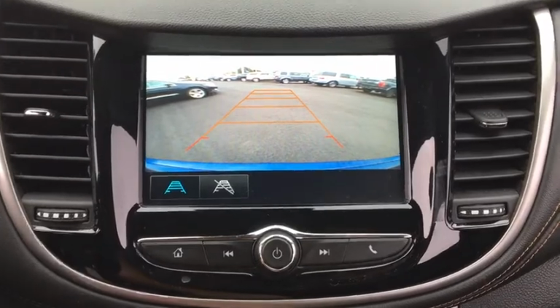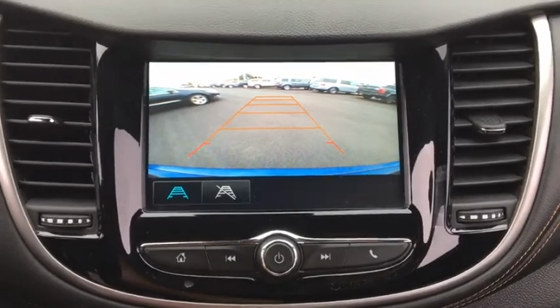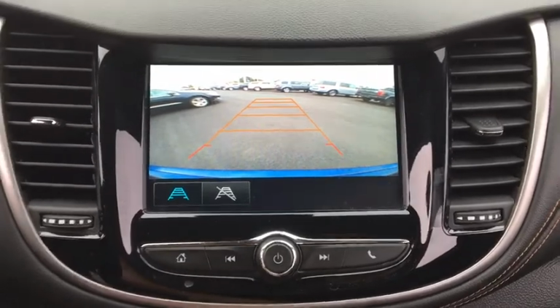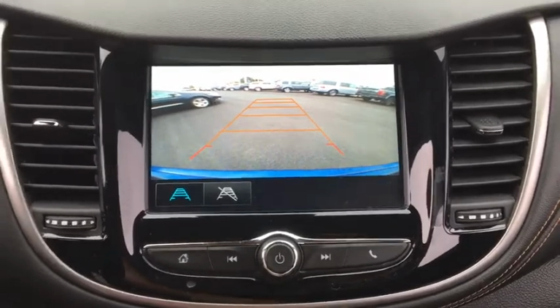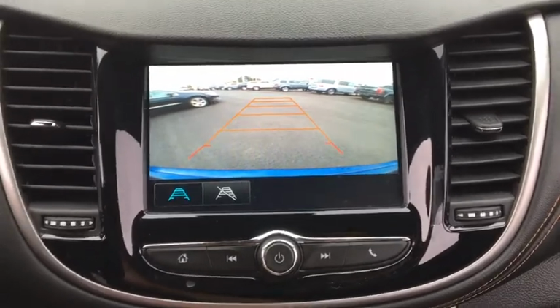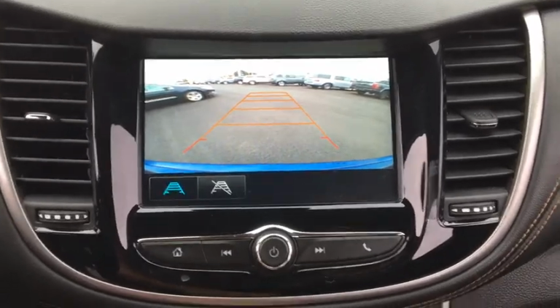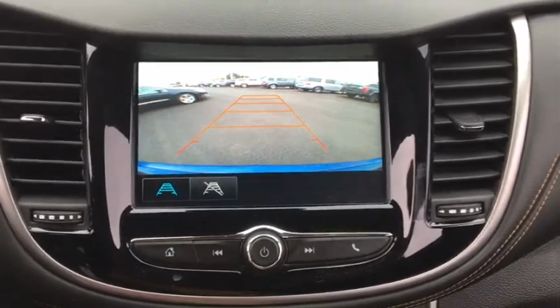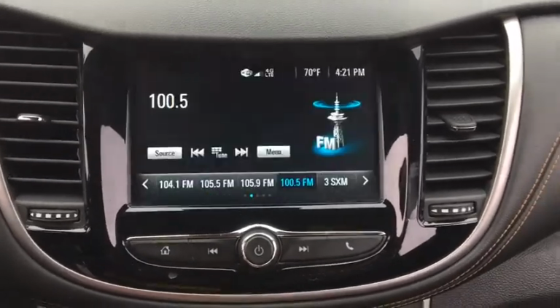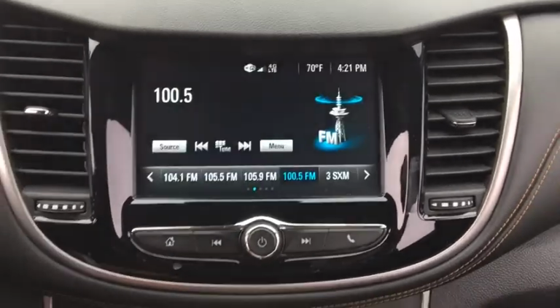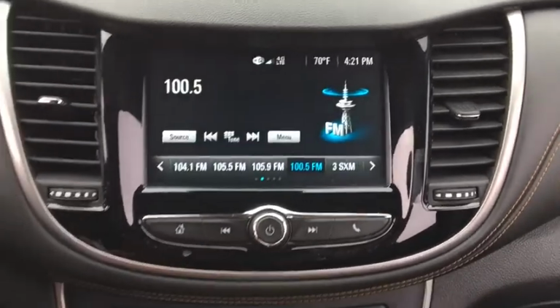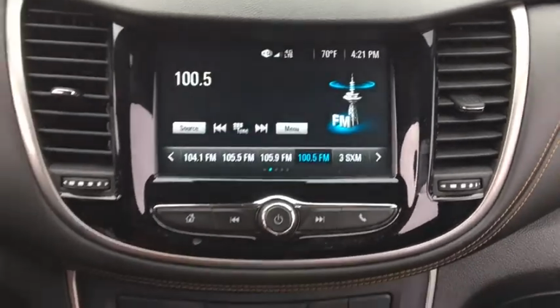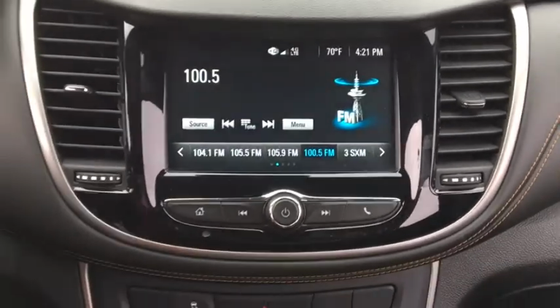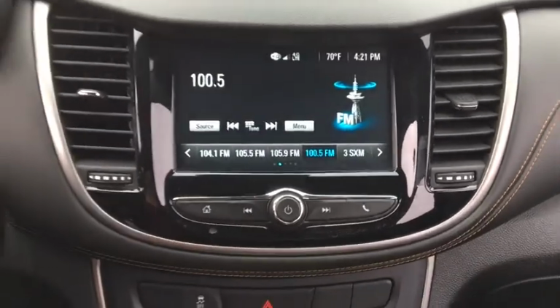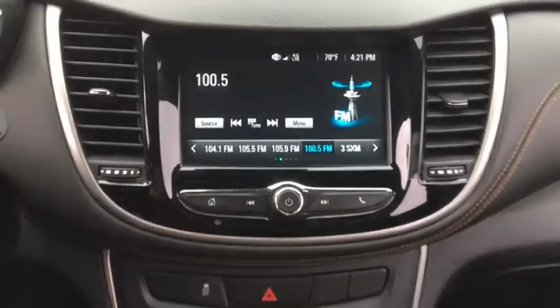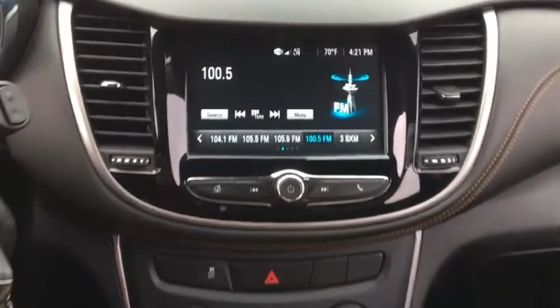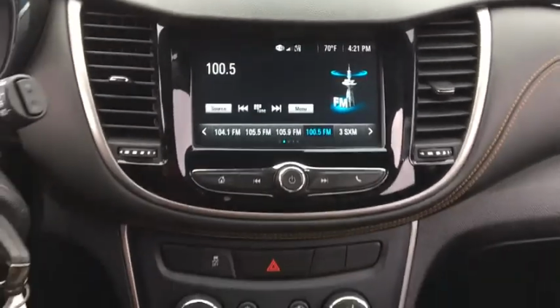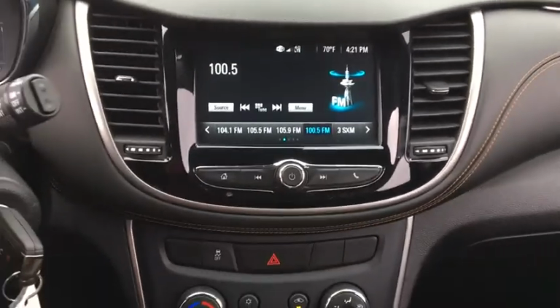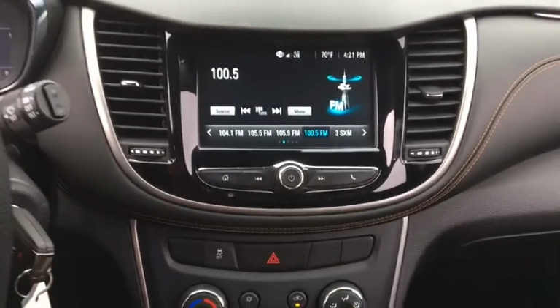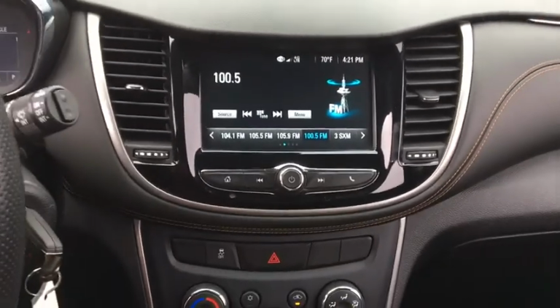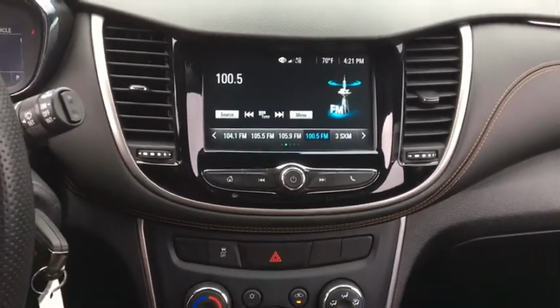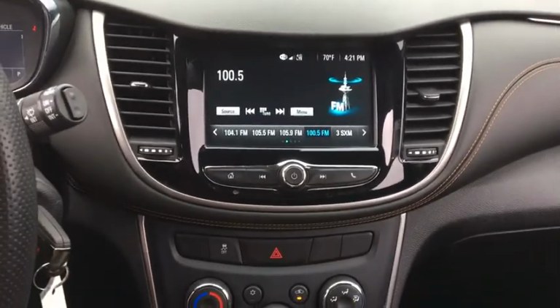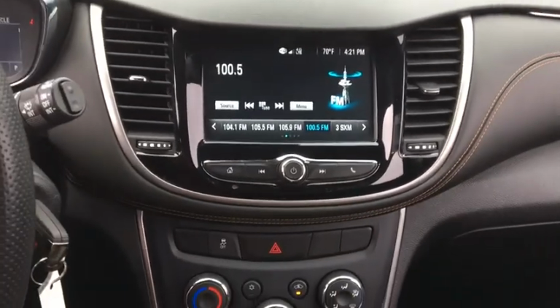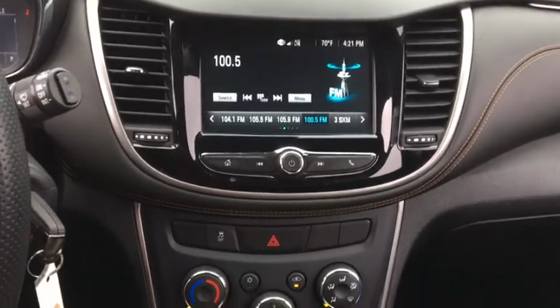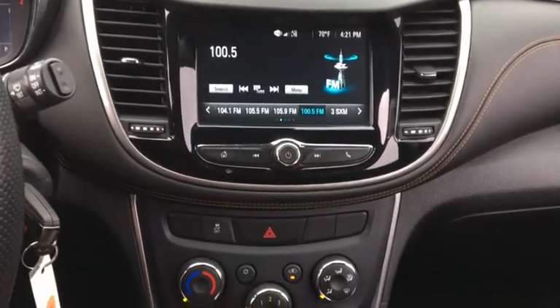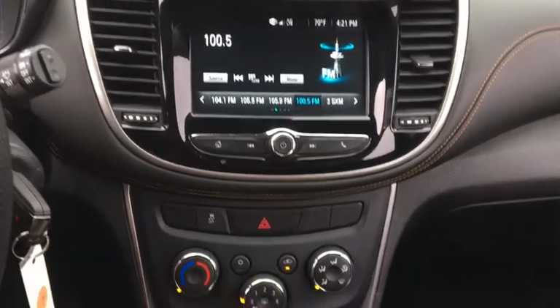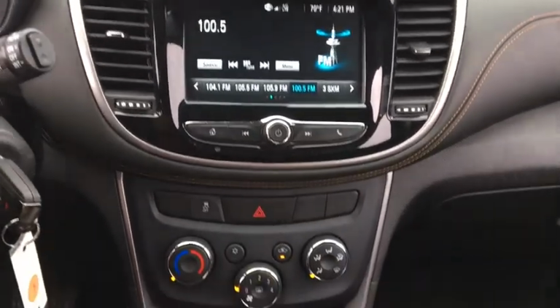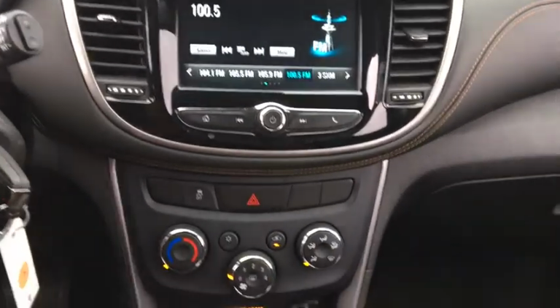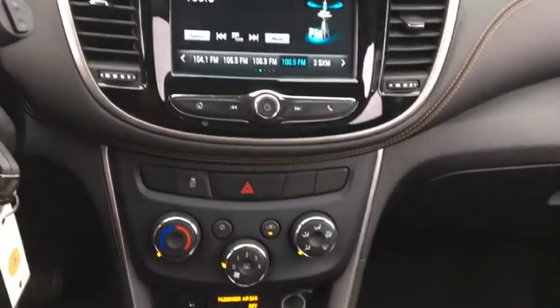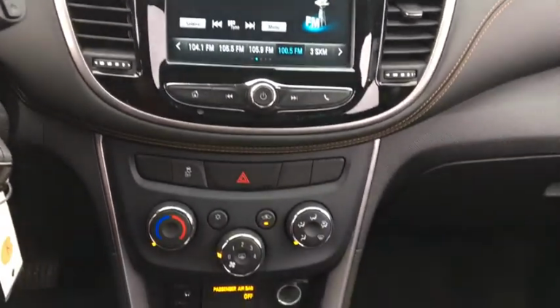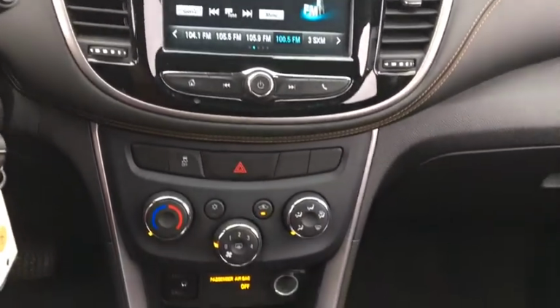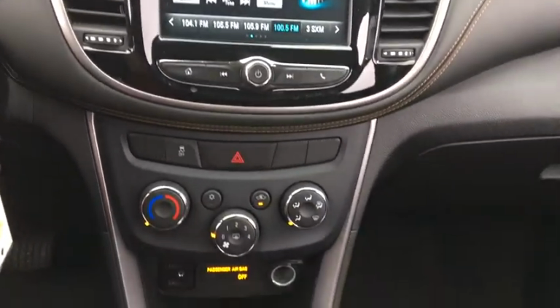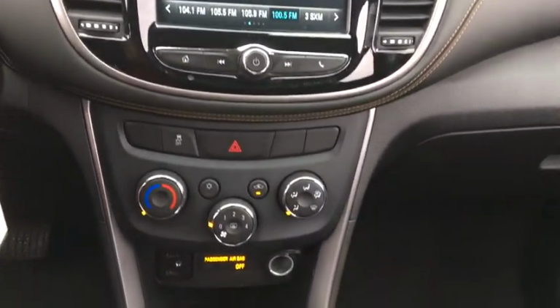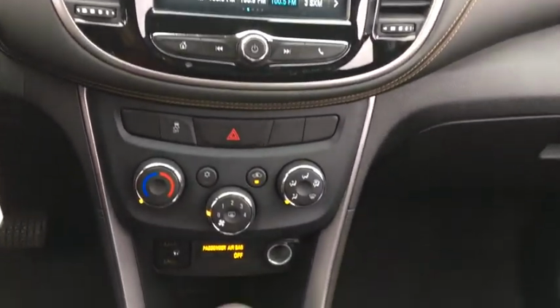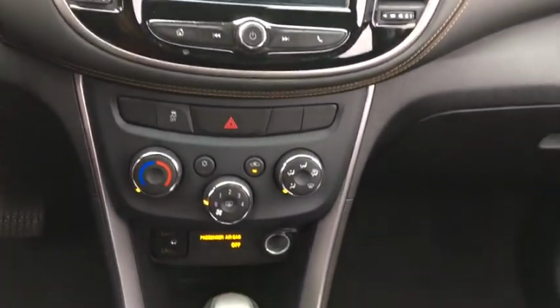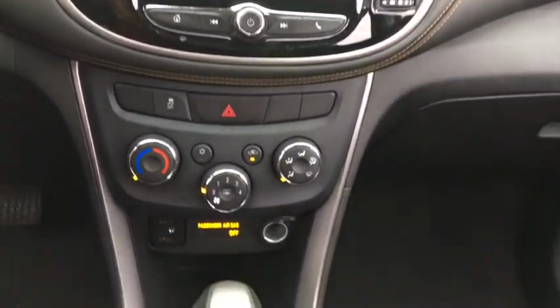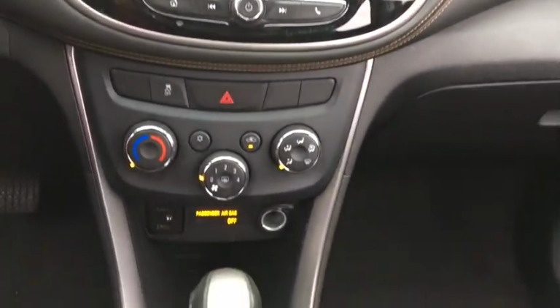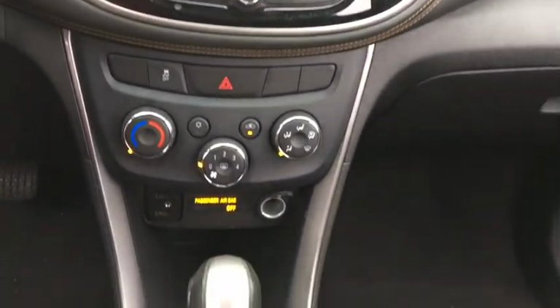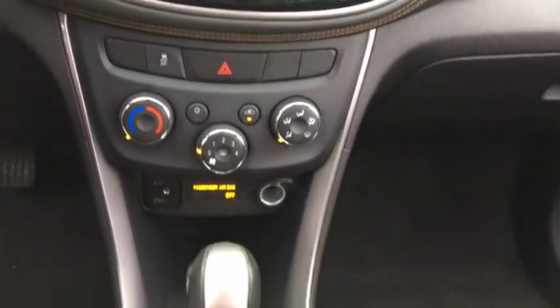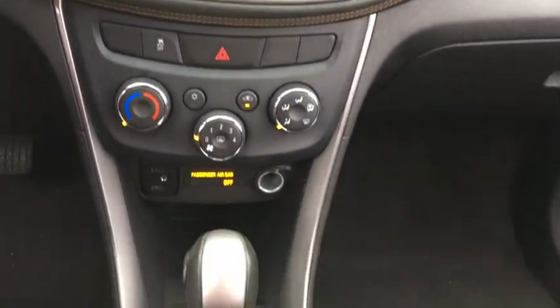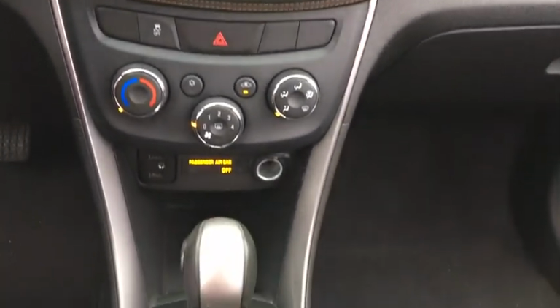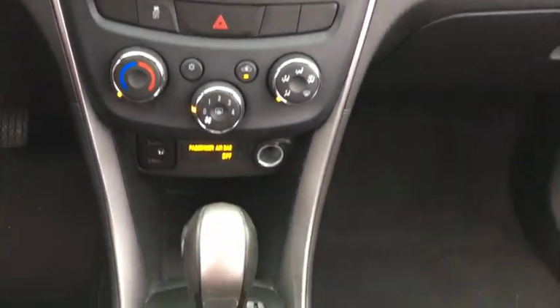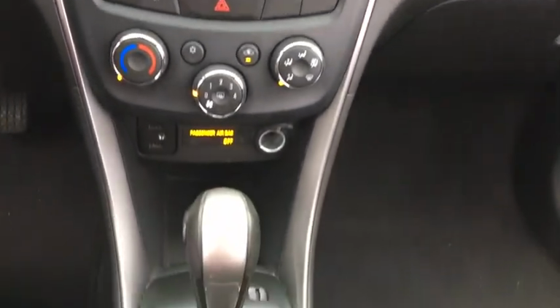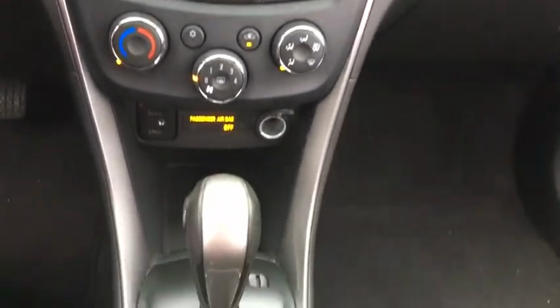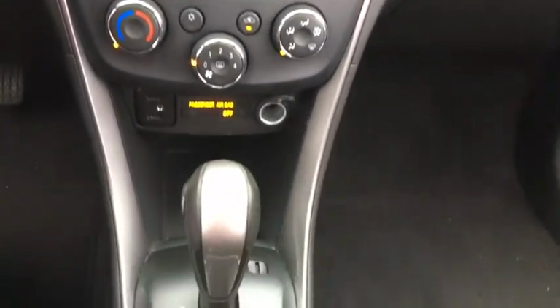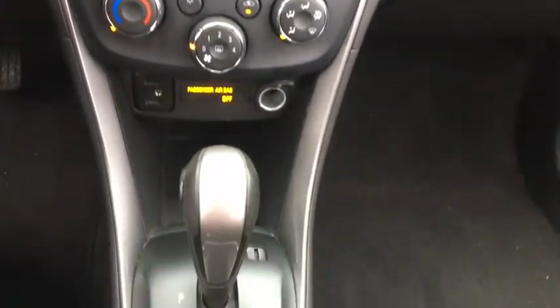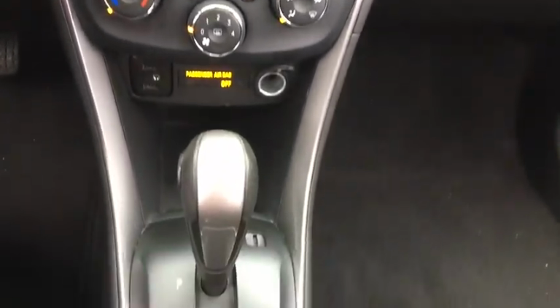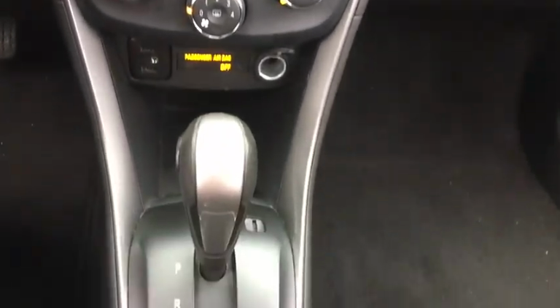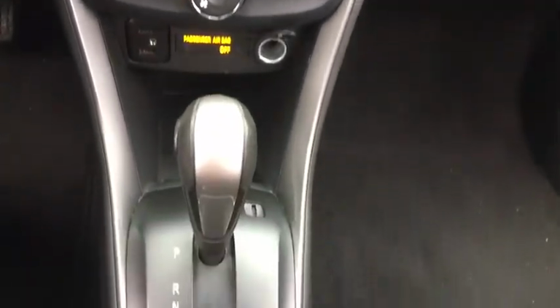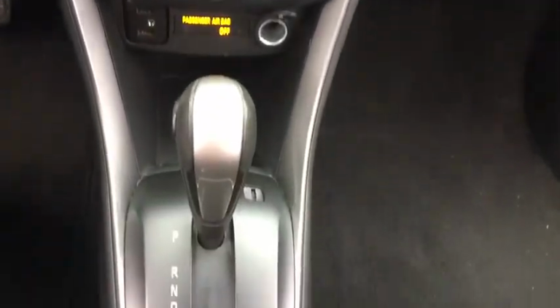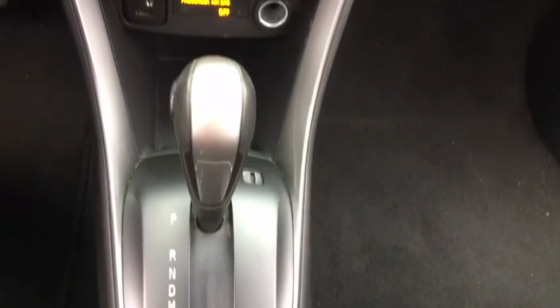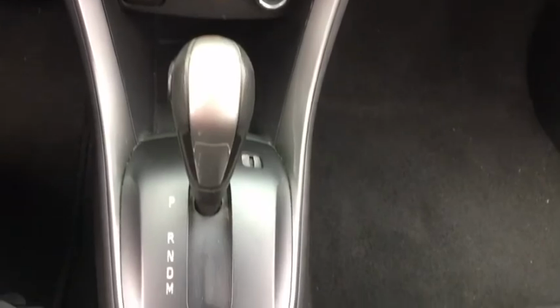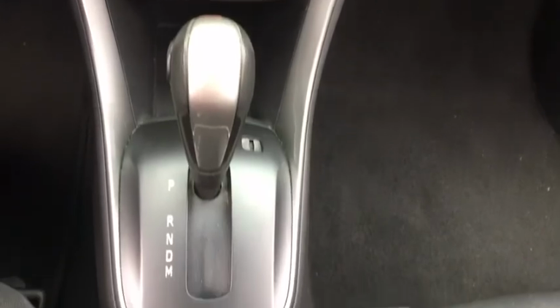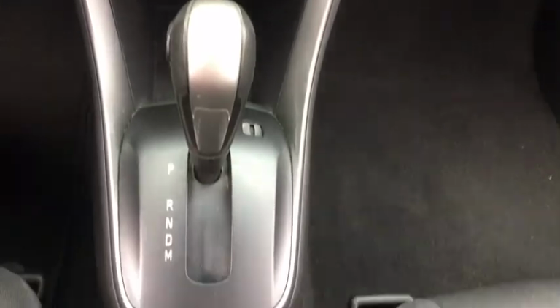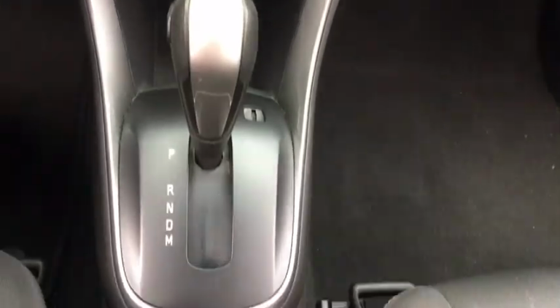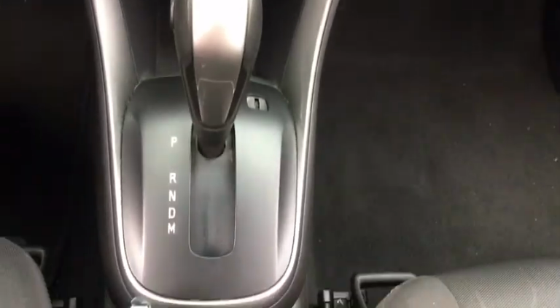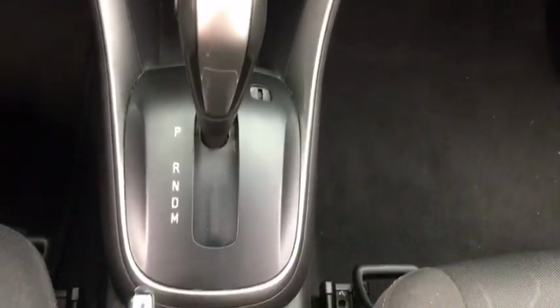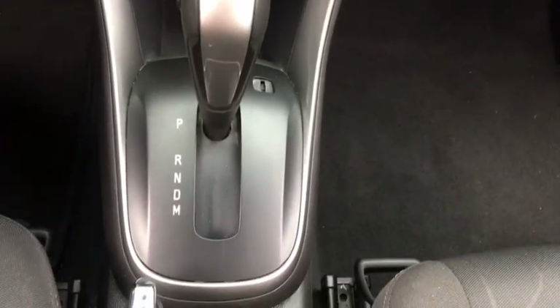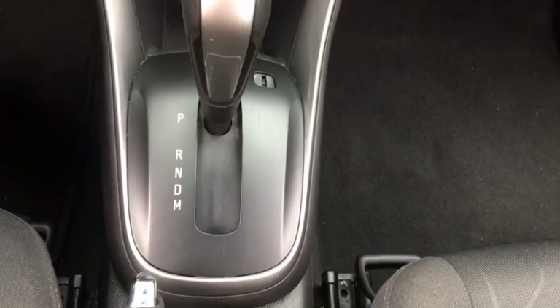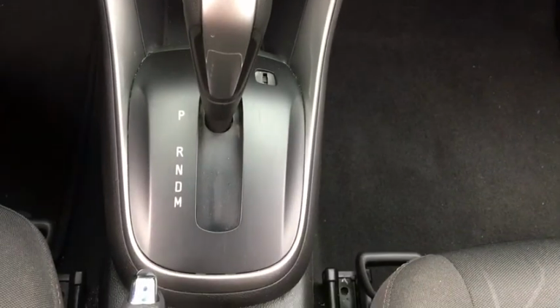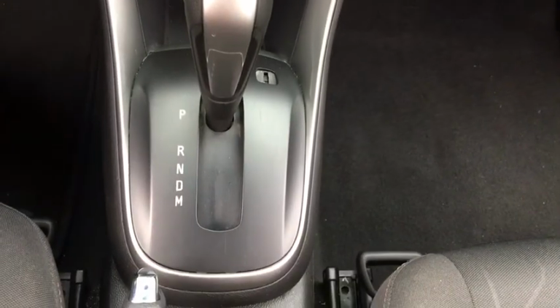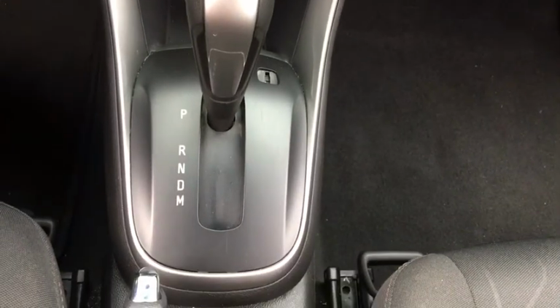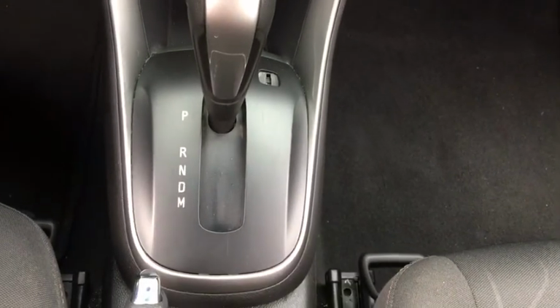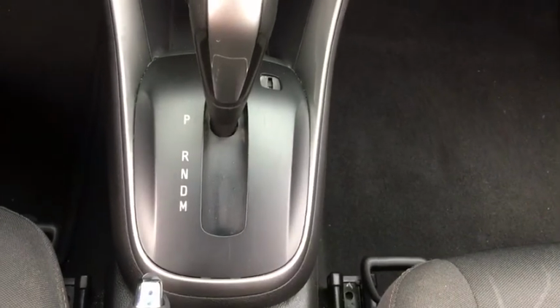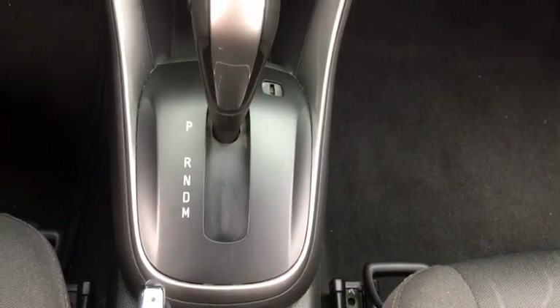Rear wiper, head-up display, power heated outside mirrors, privacy glass, front license plate bracket.